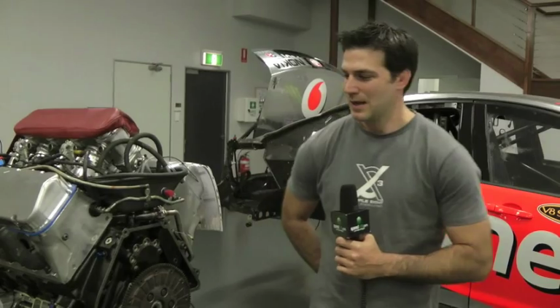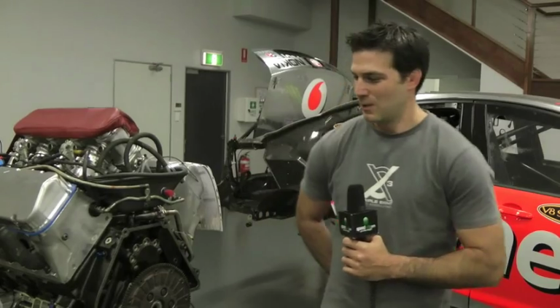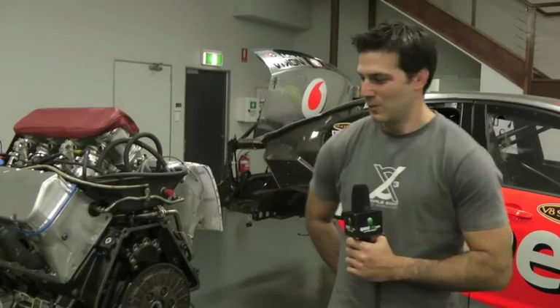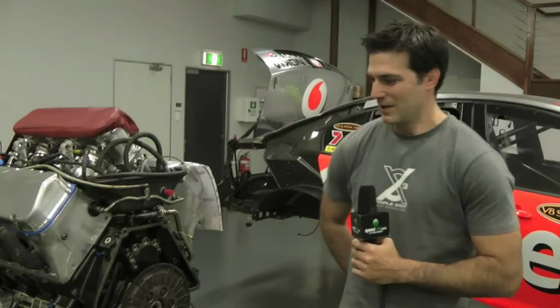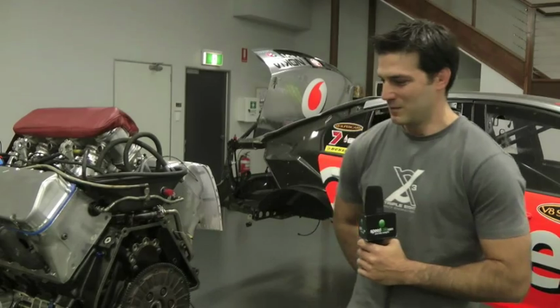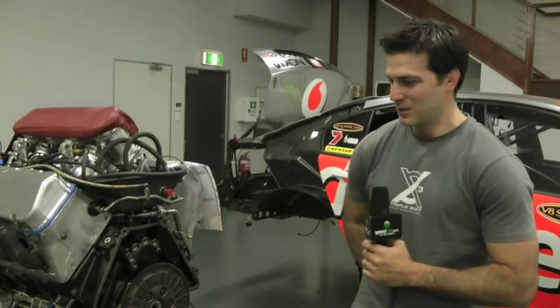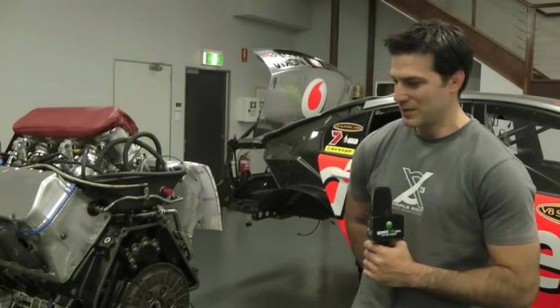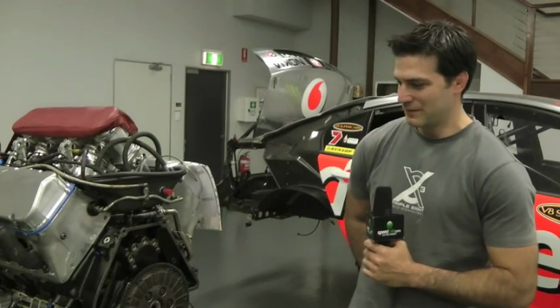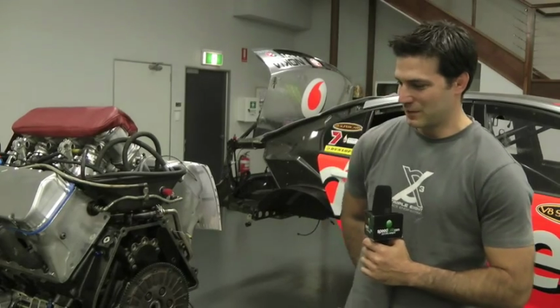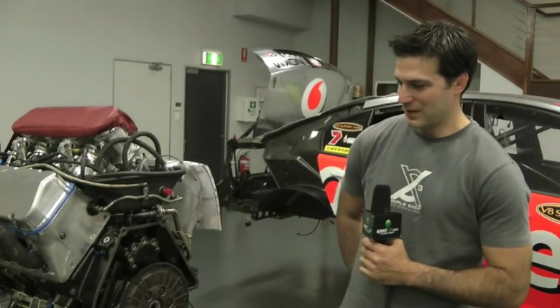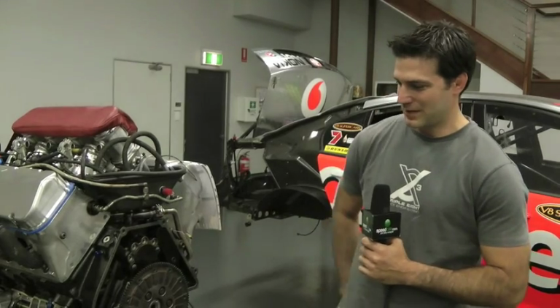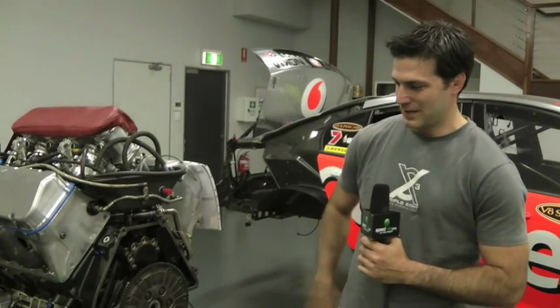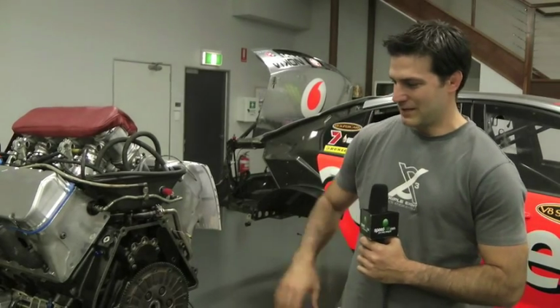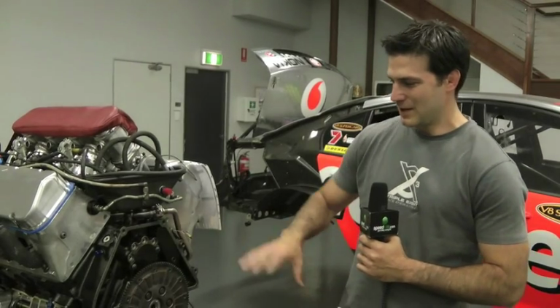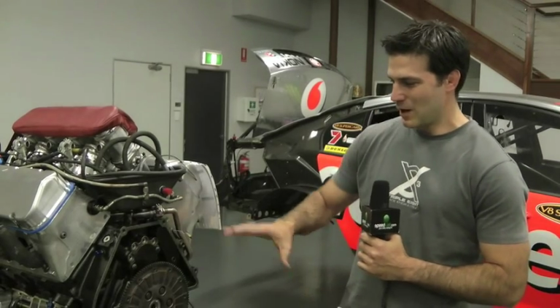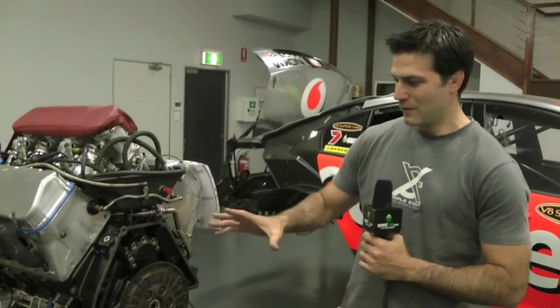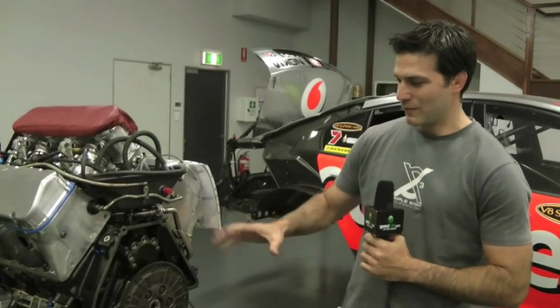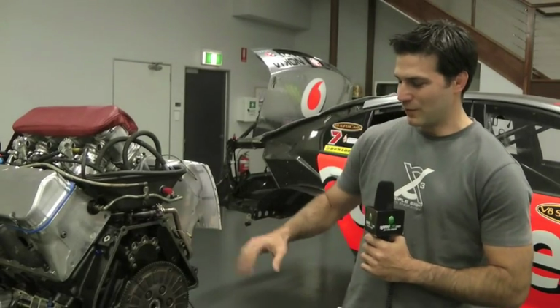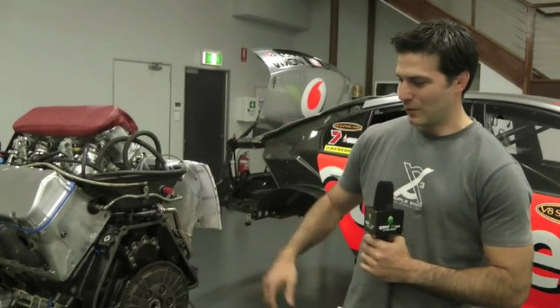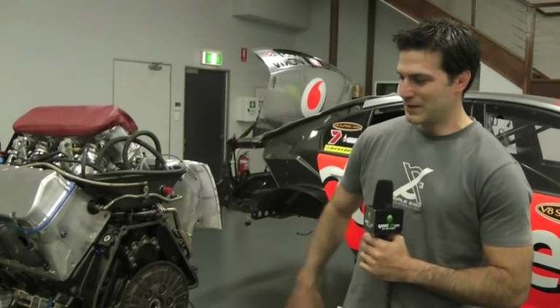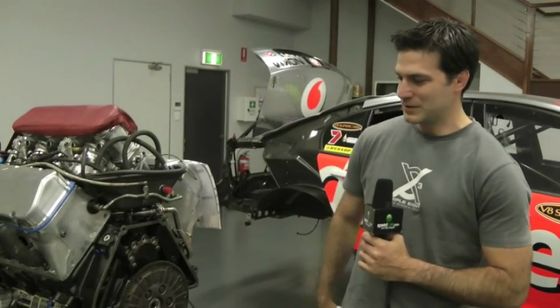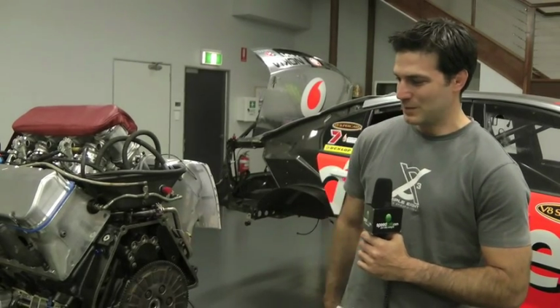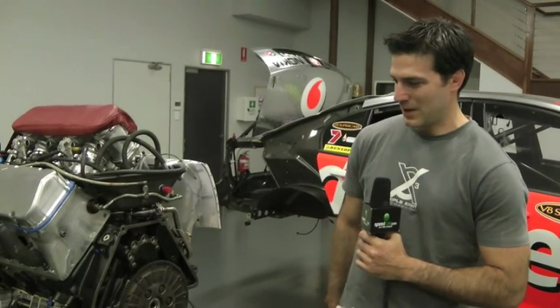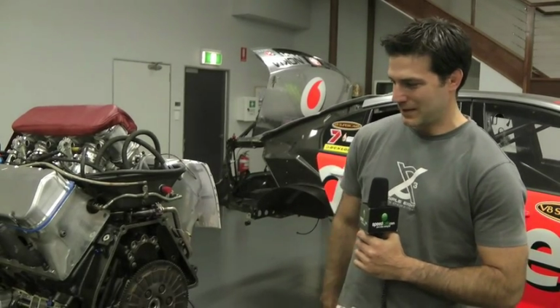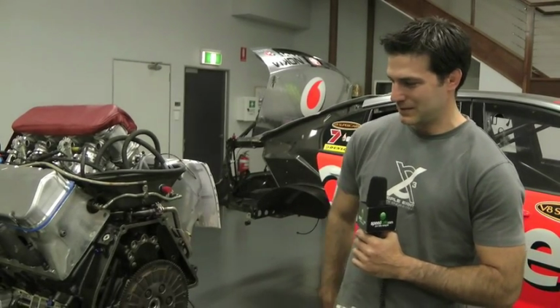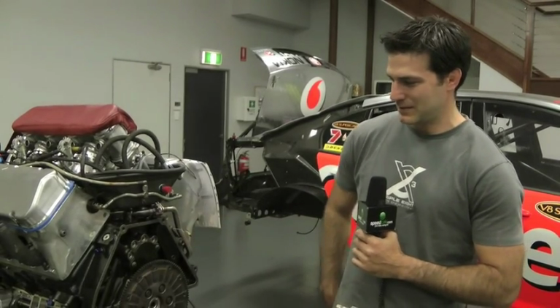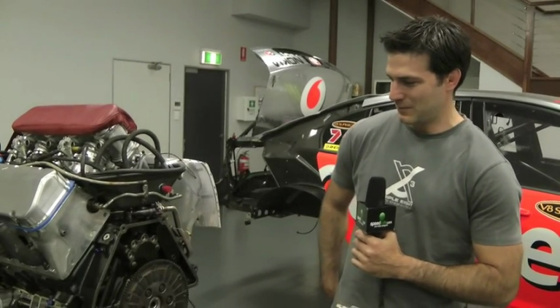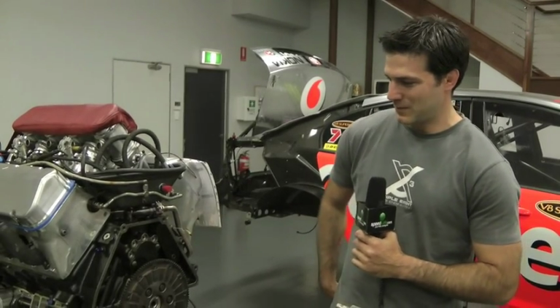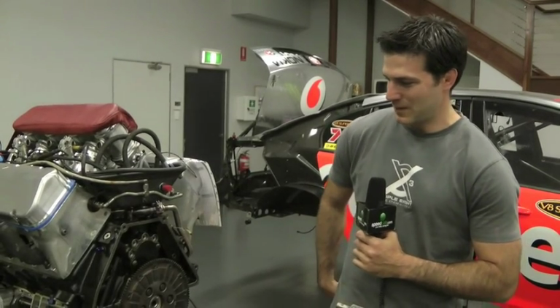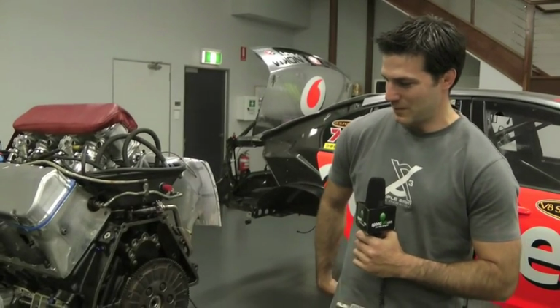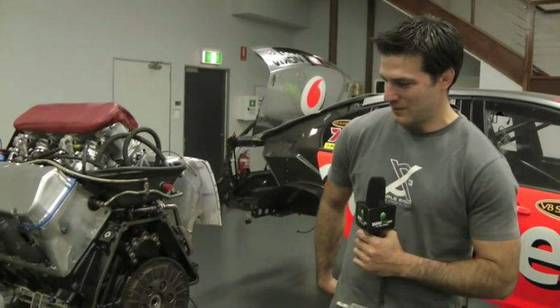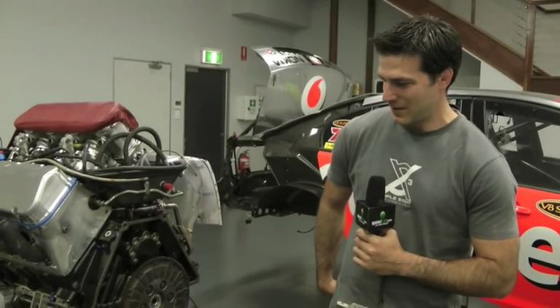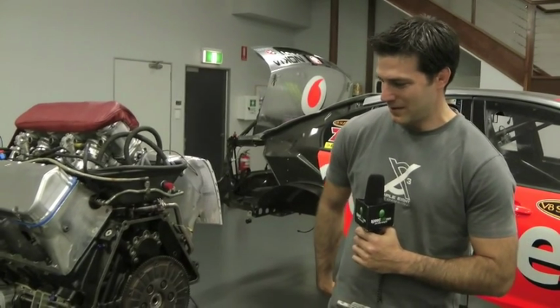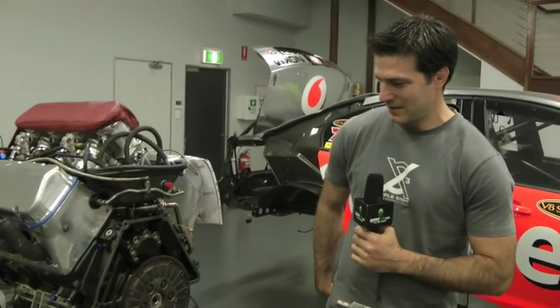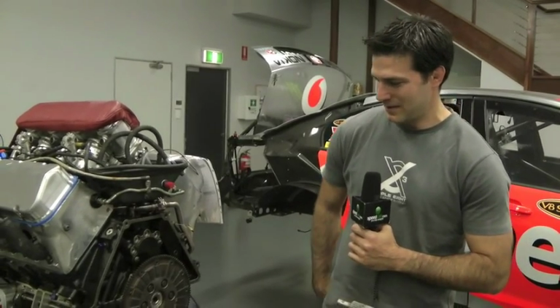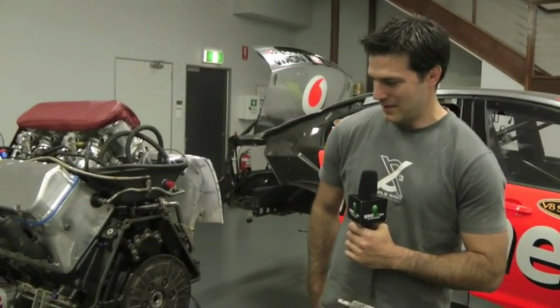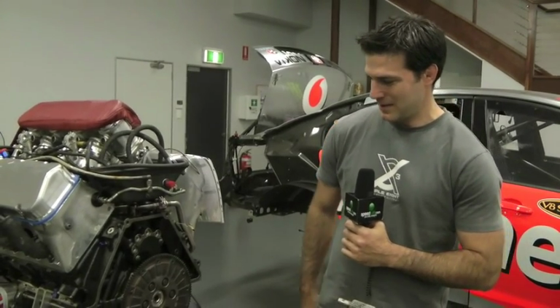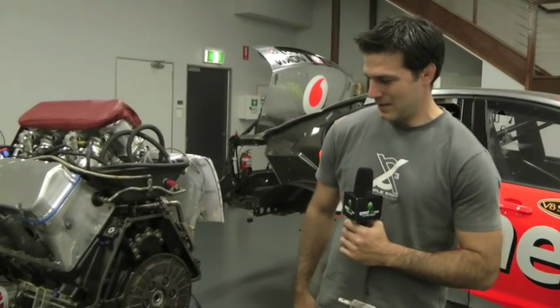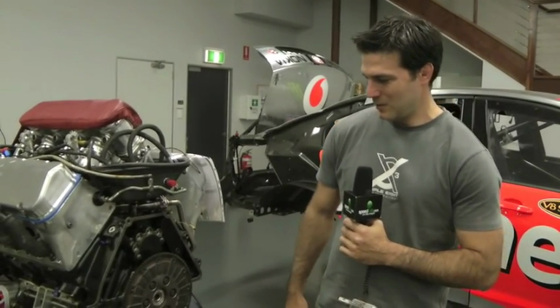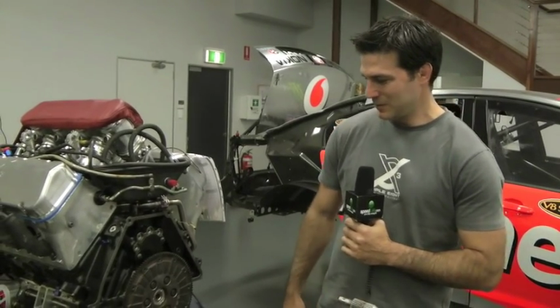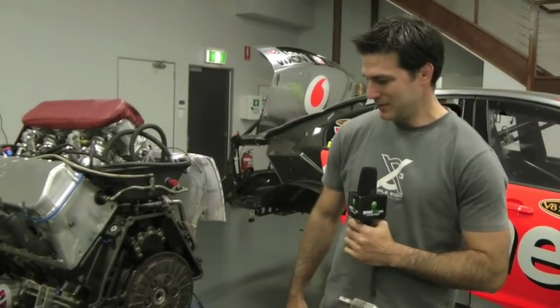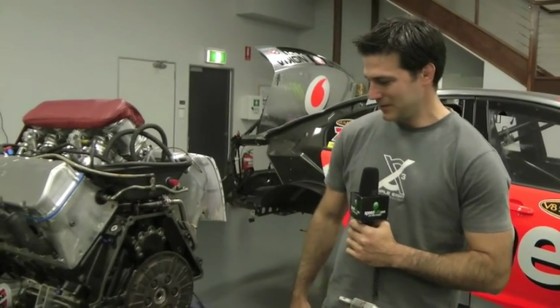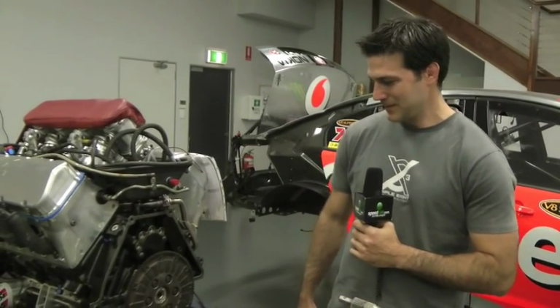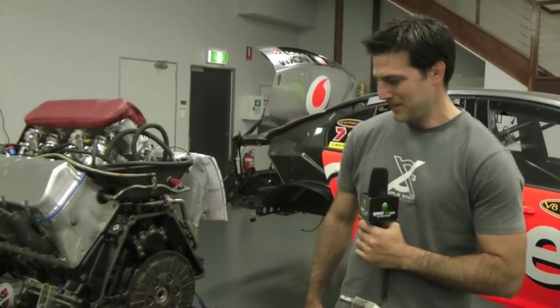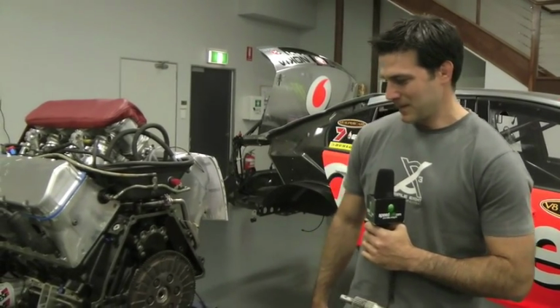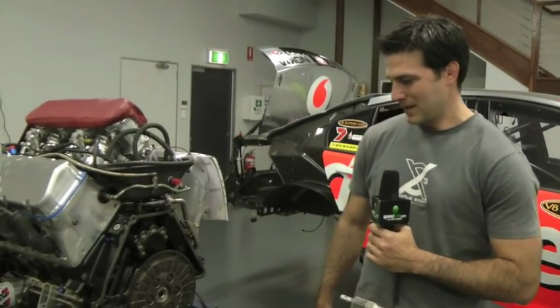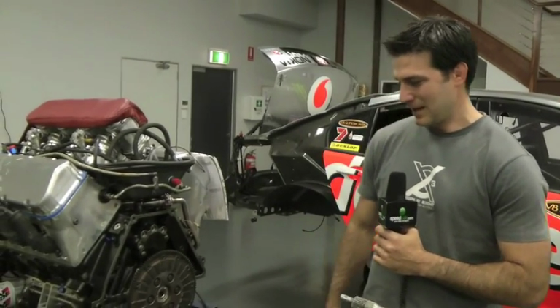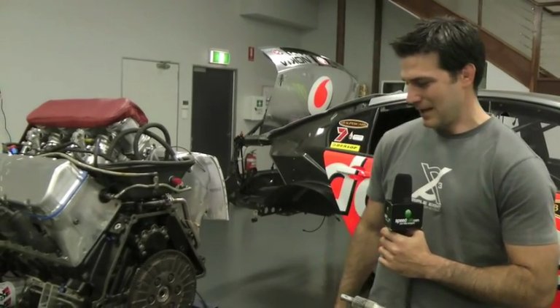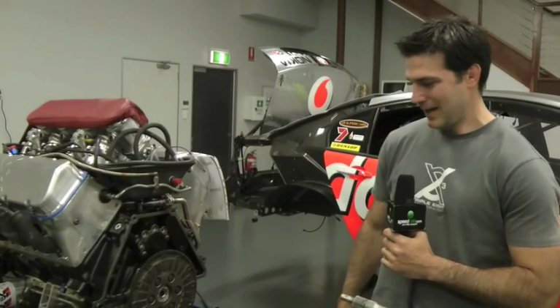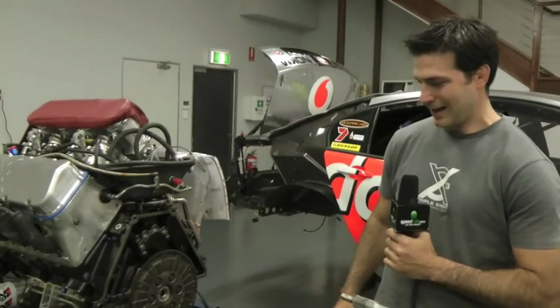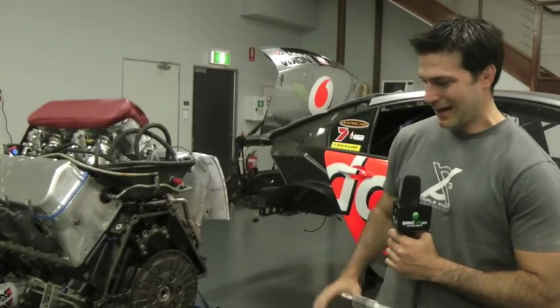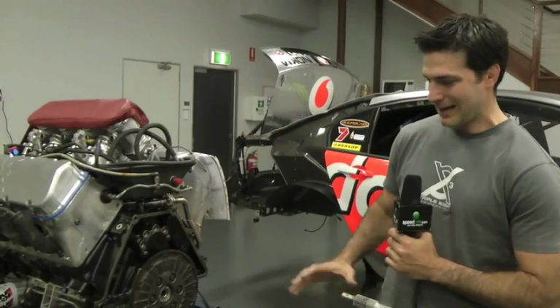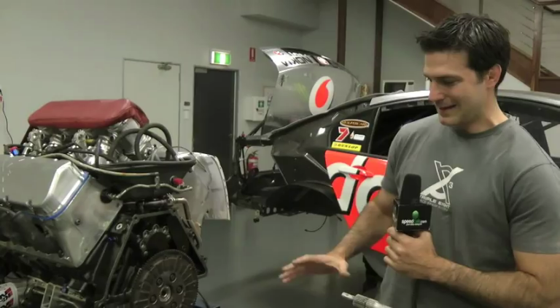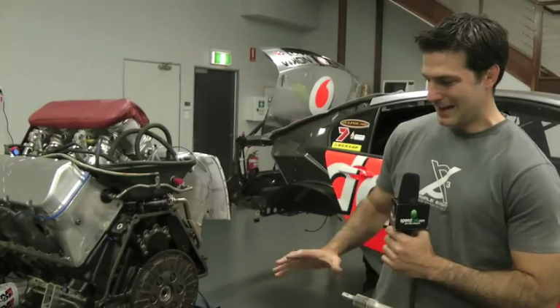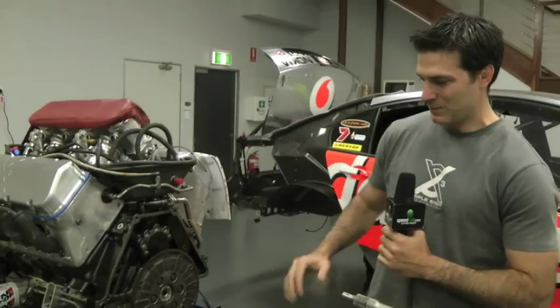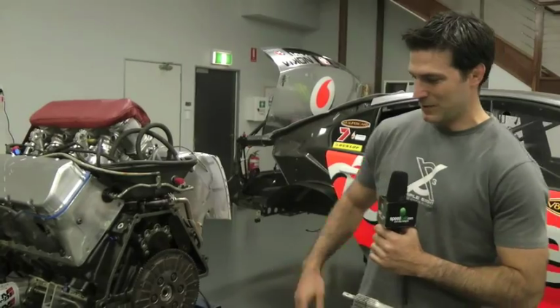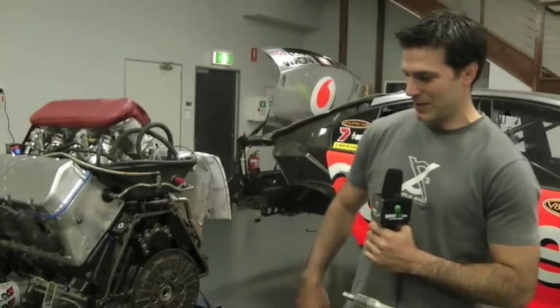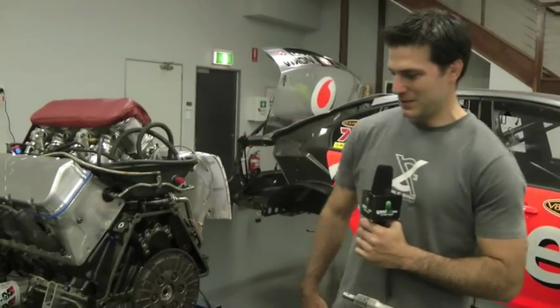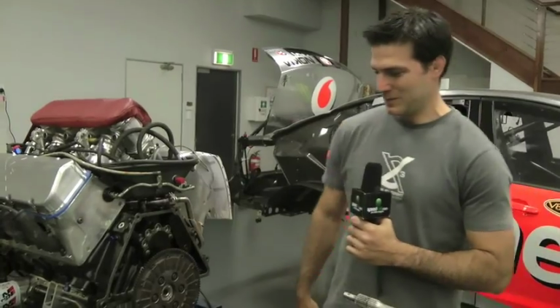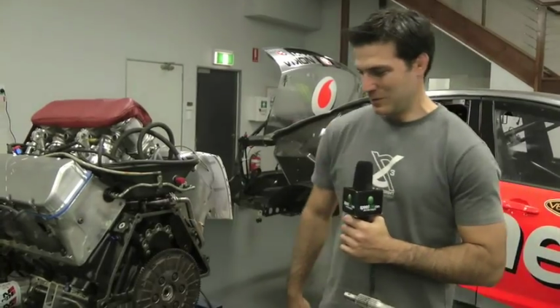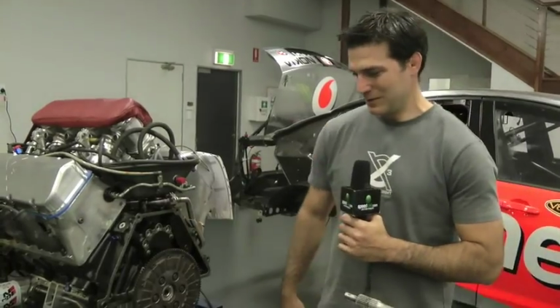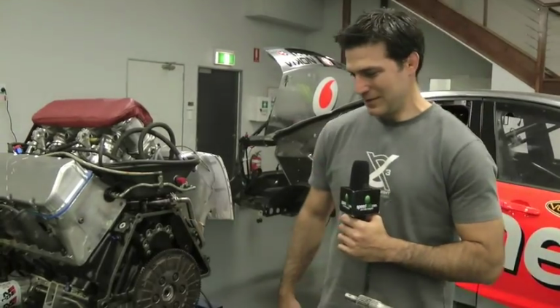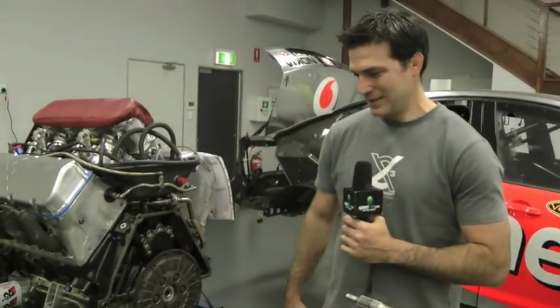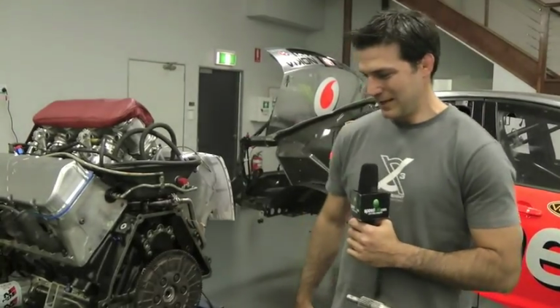We'll have a brief look at the overall engine package that we run in the Holdens. At a later date we'll go into more detail.